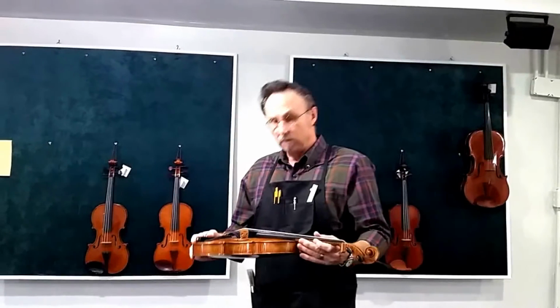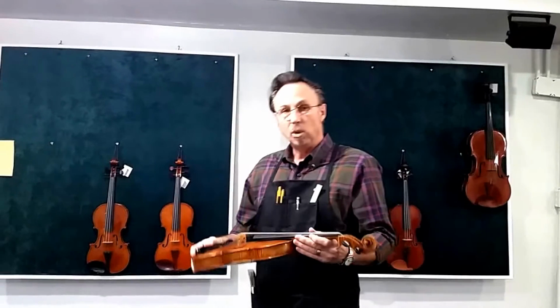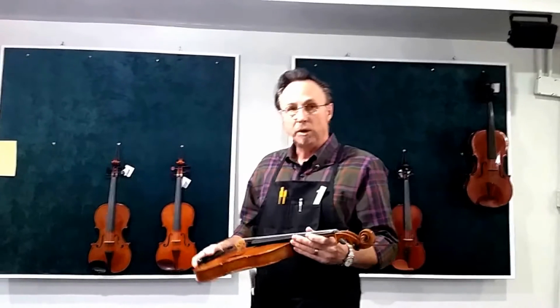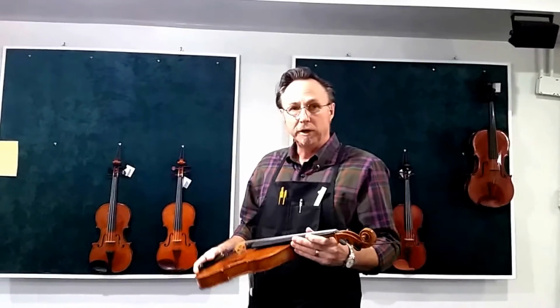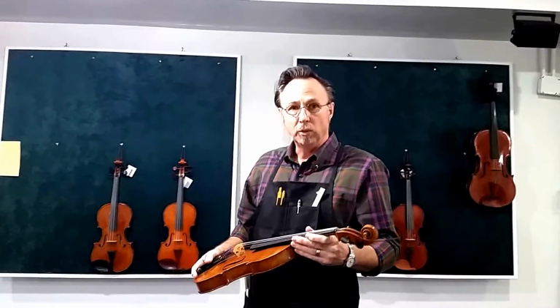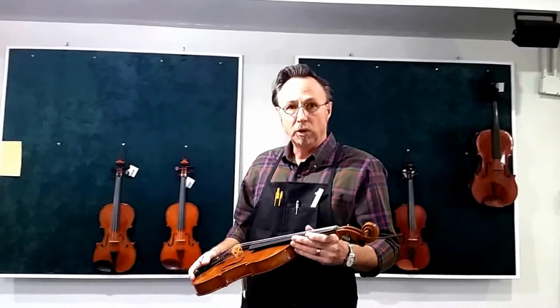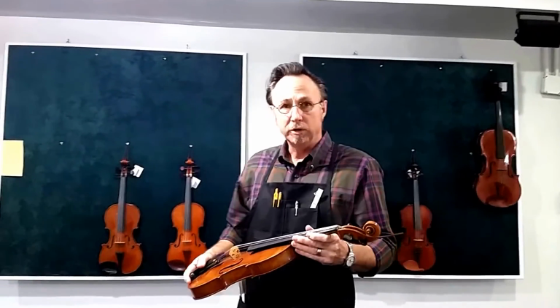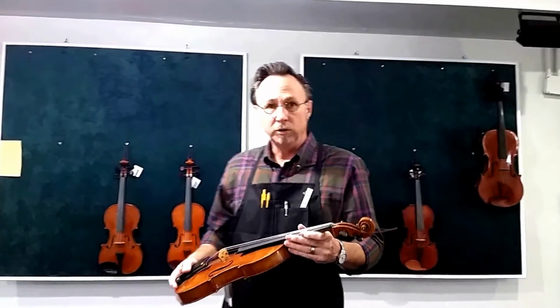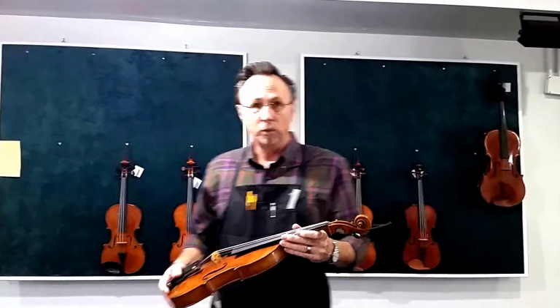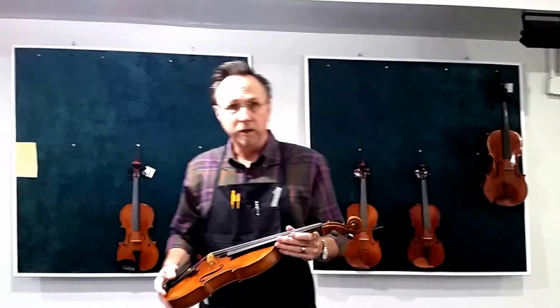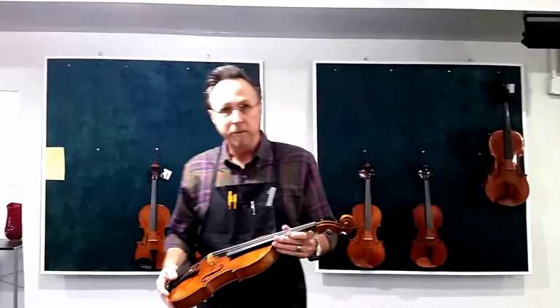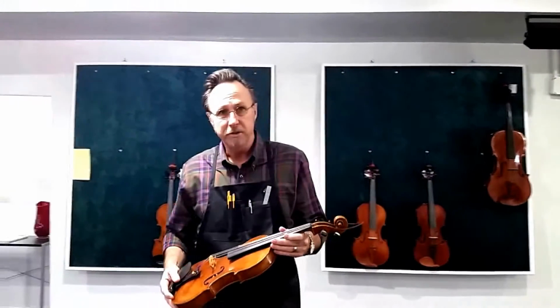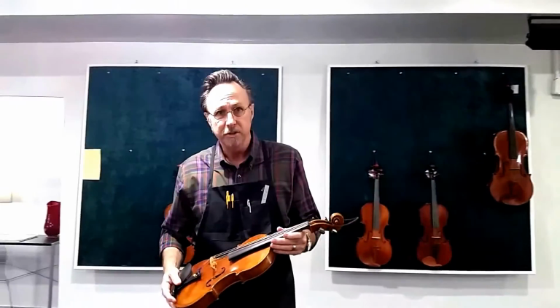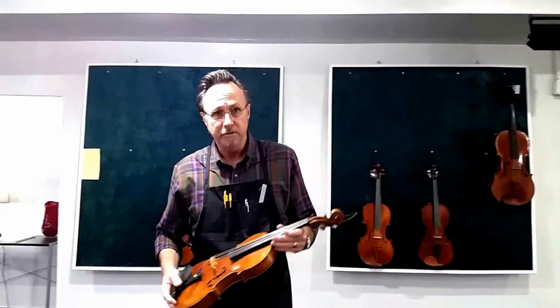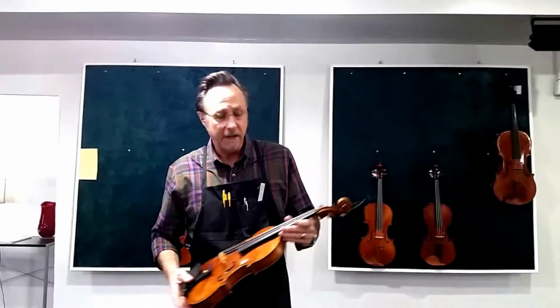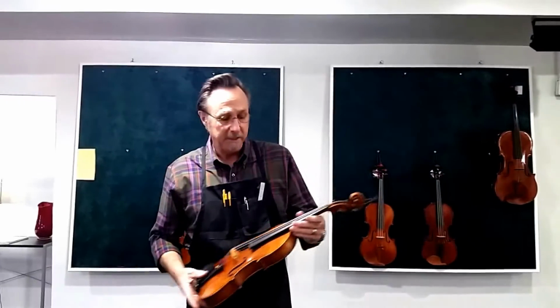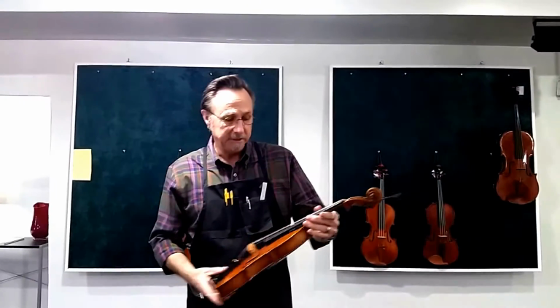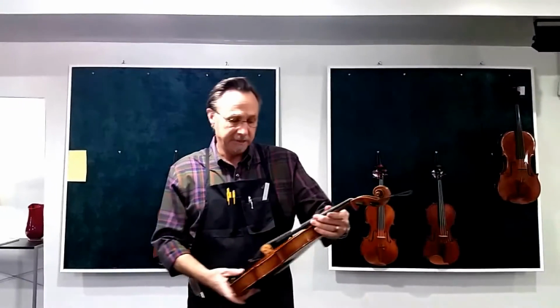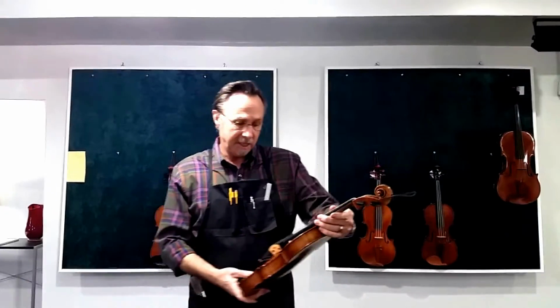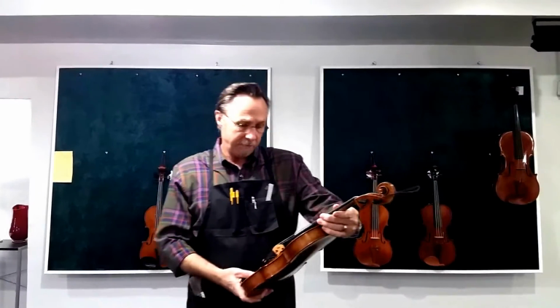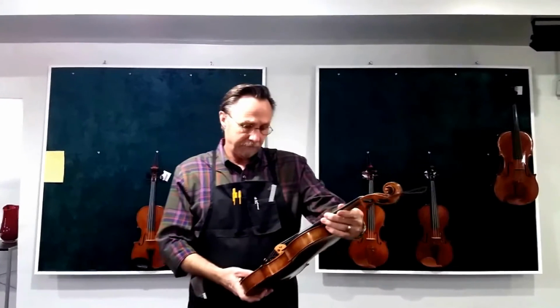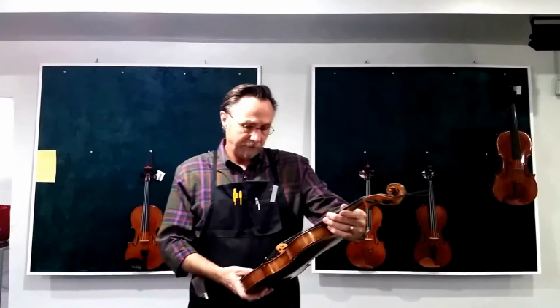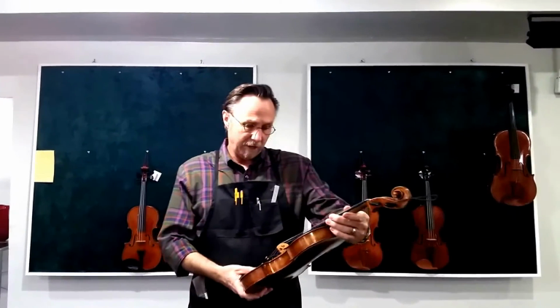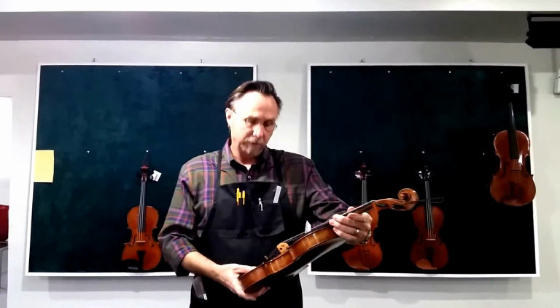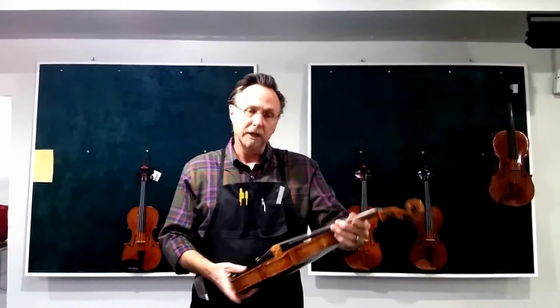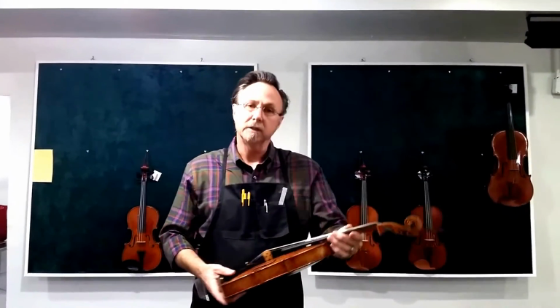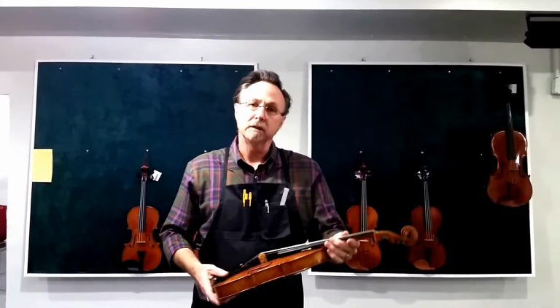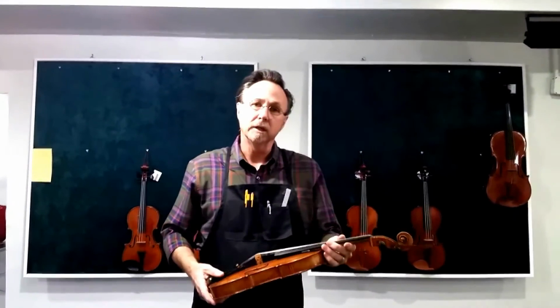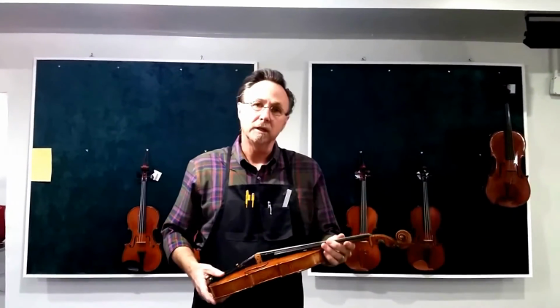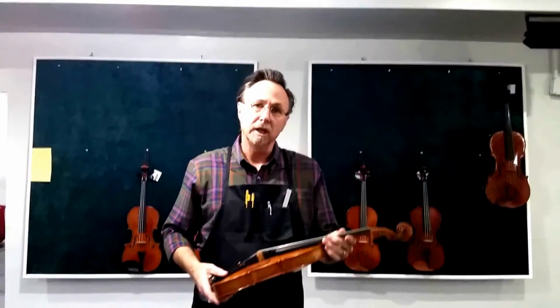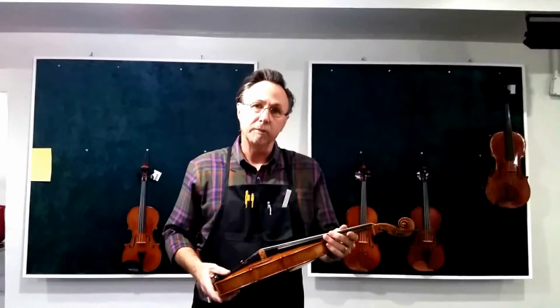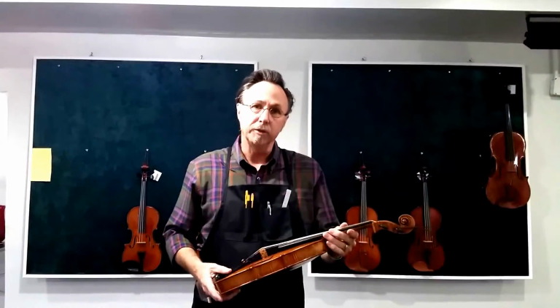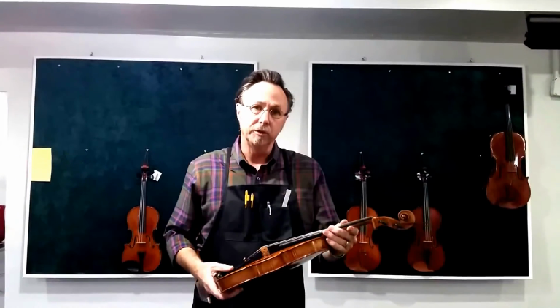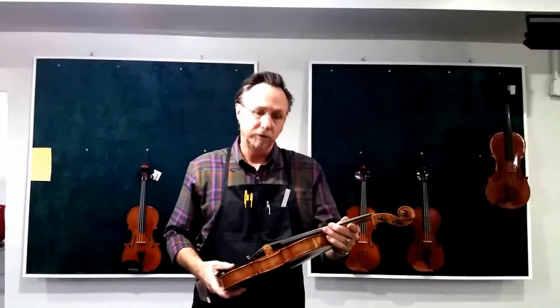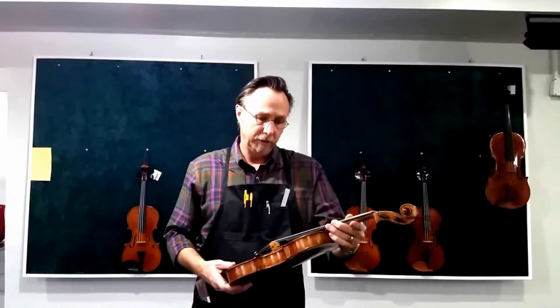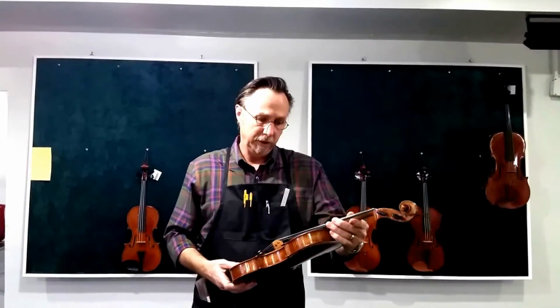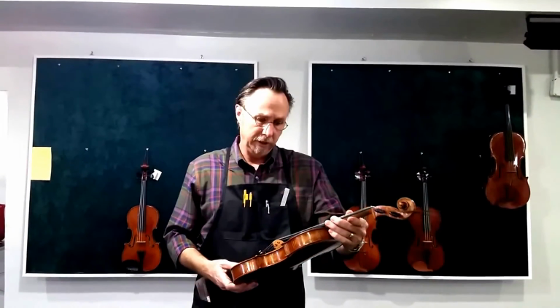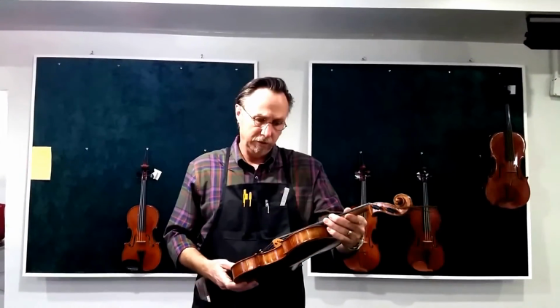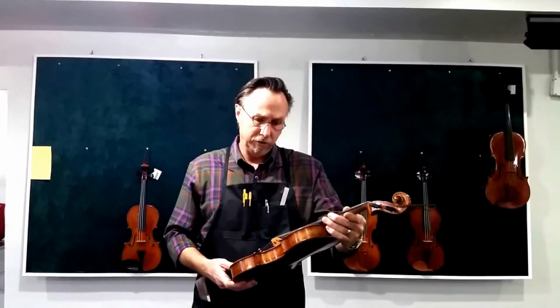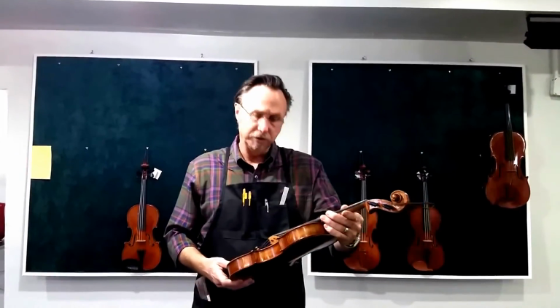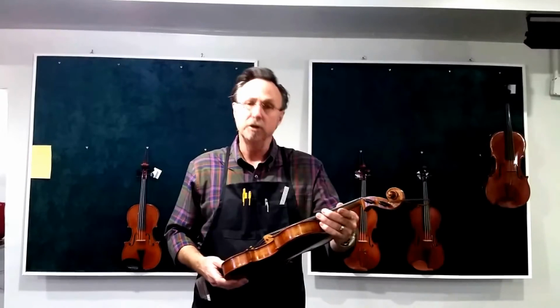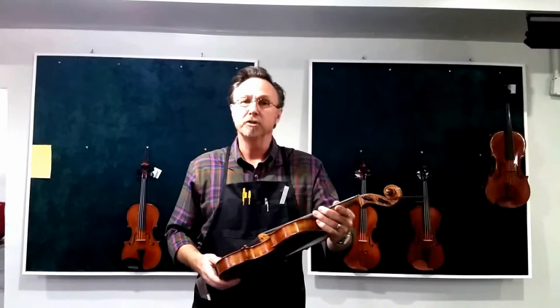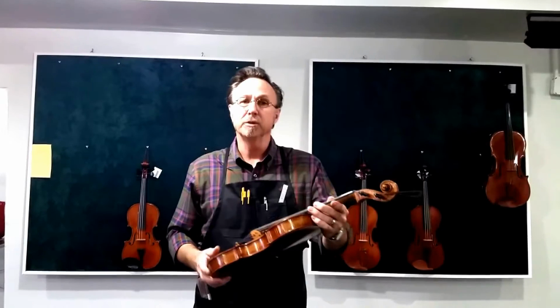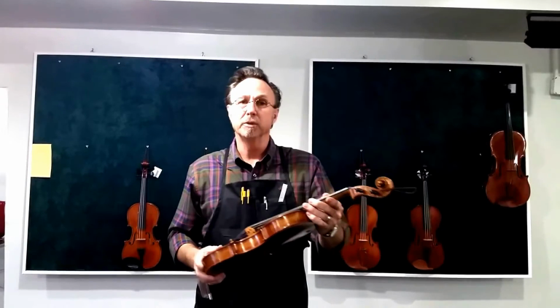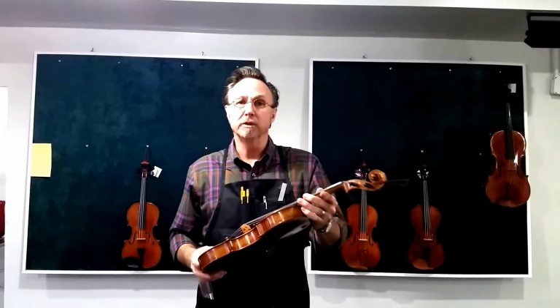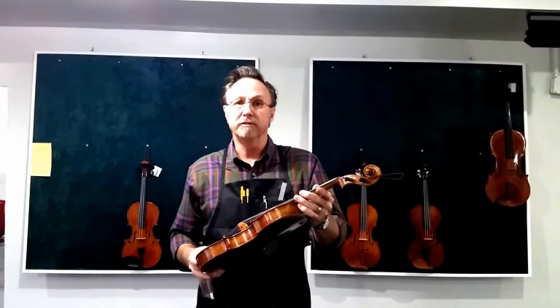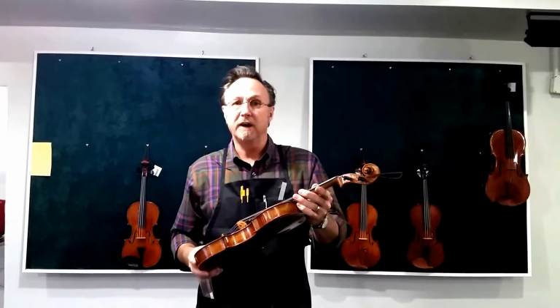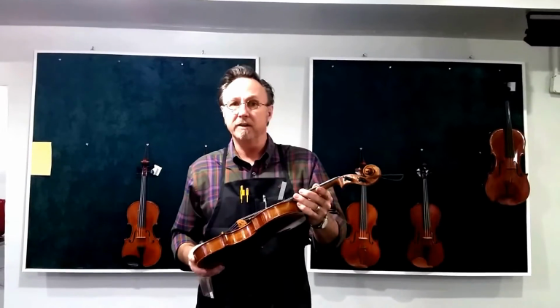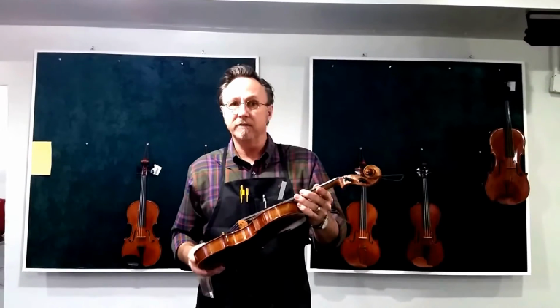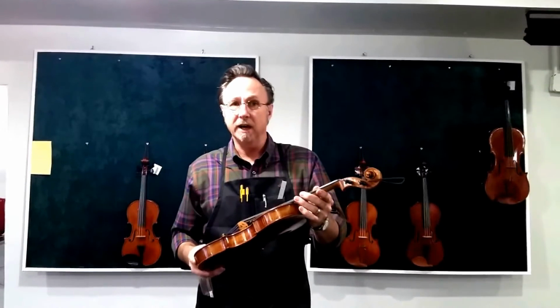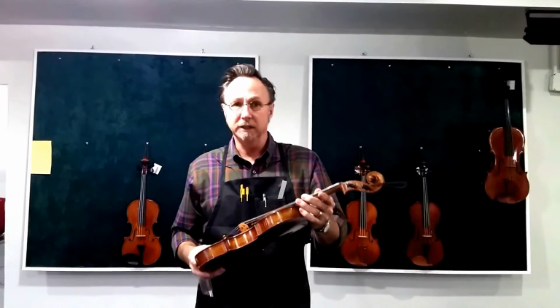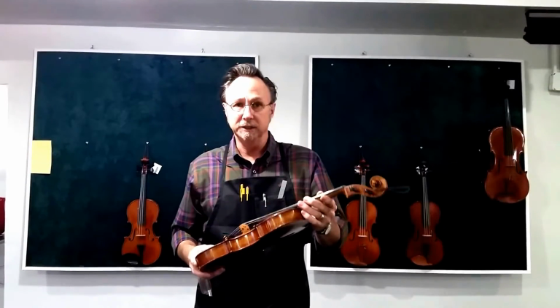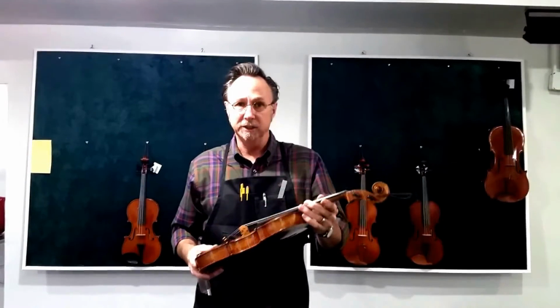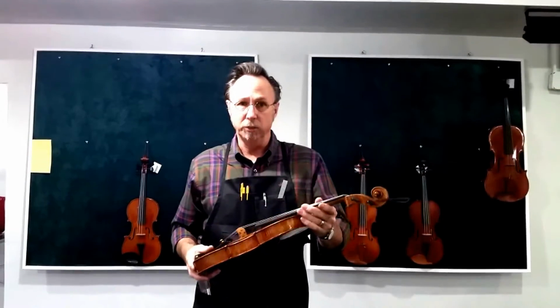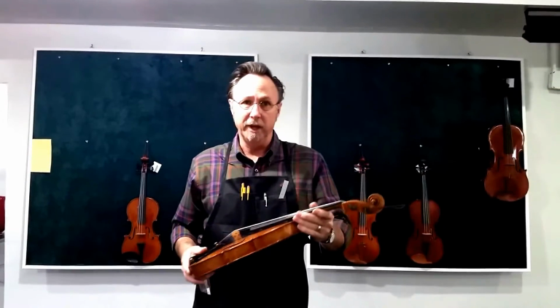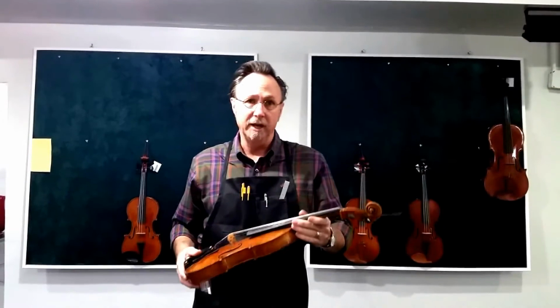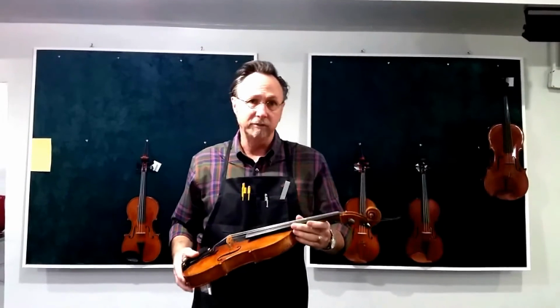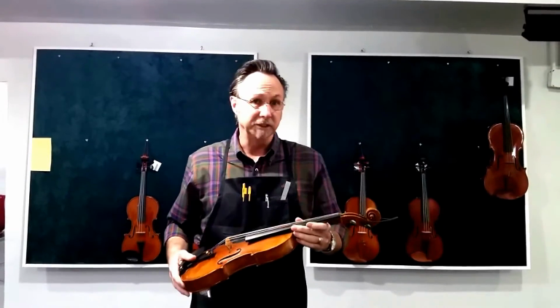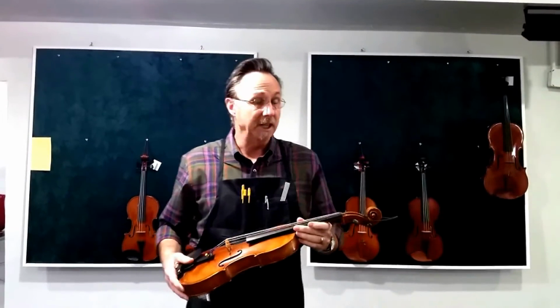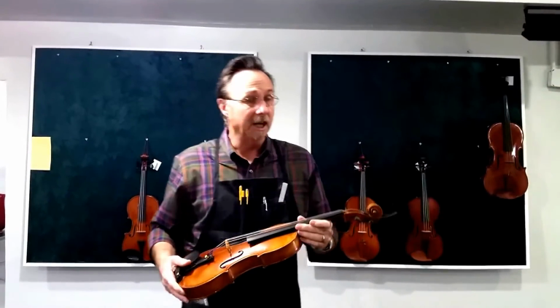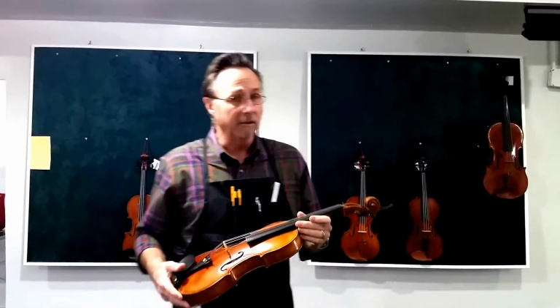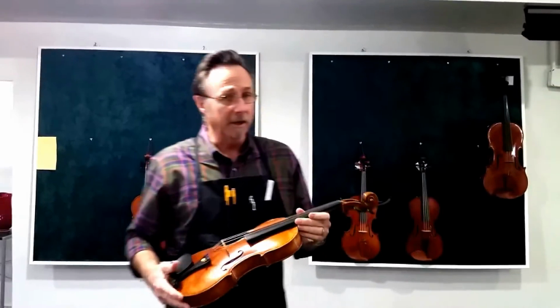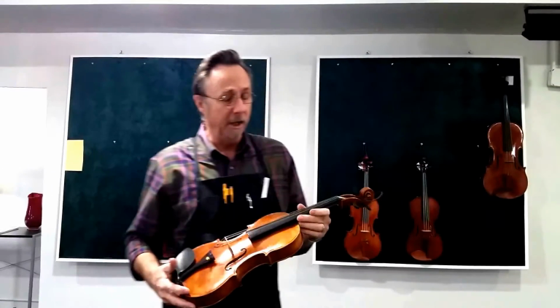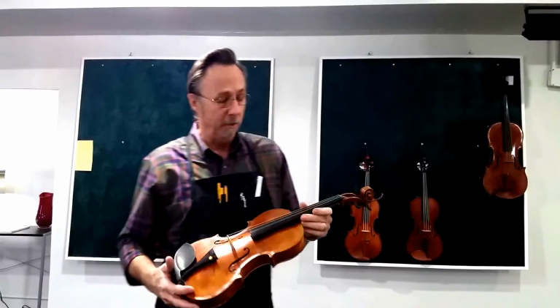Good morning and welcome to William Mason's Violin Shop. I would like to take the opportunity here to show you some of the fine violins that we have in stock right now.